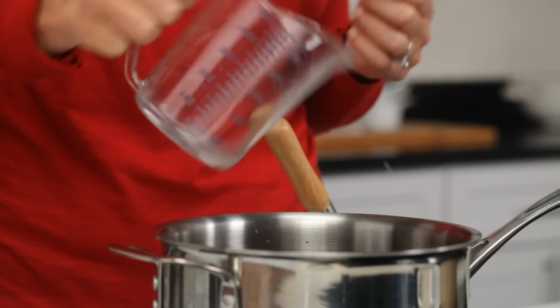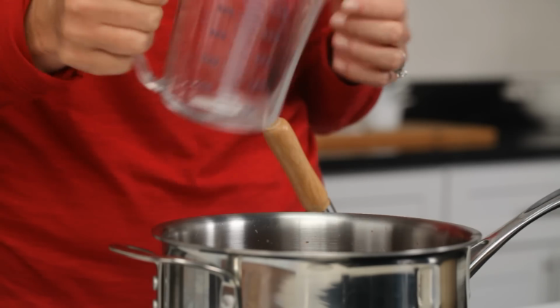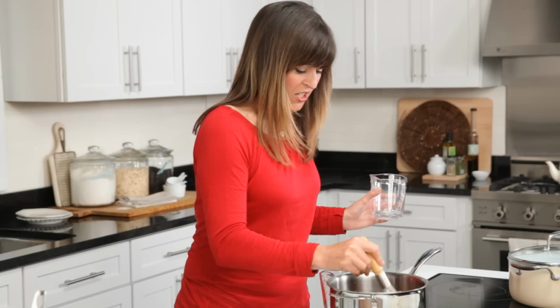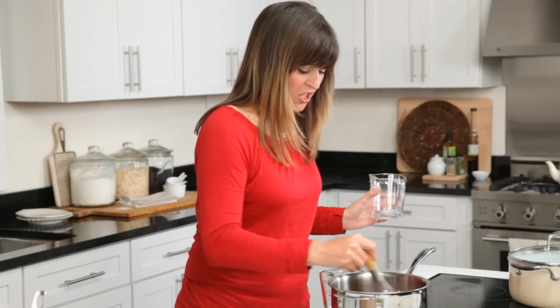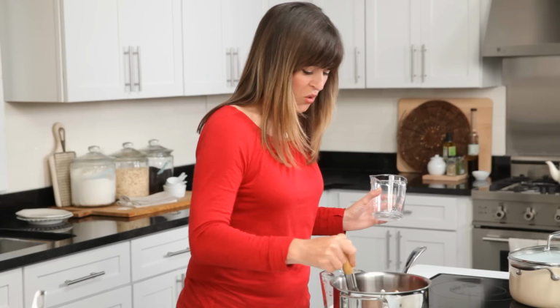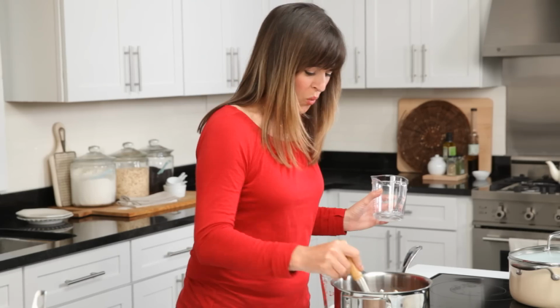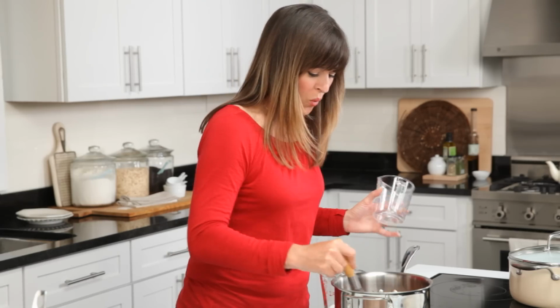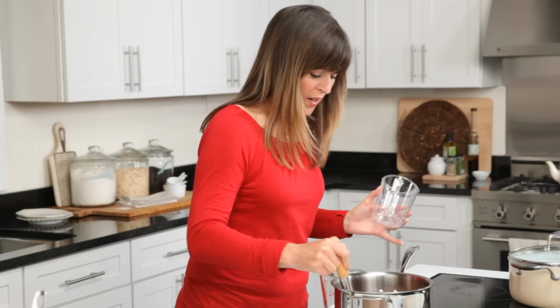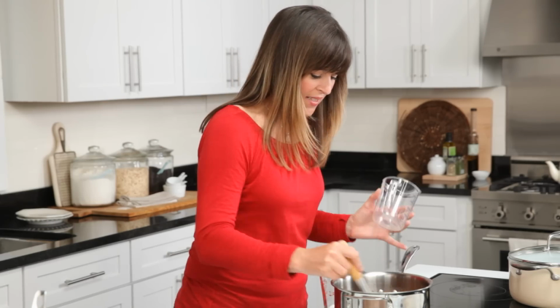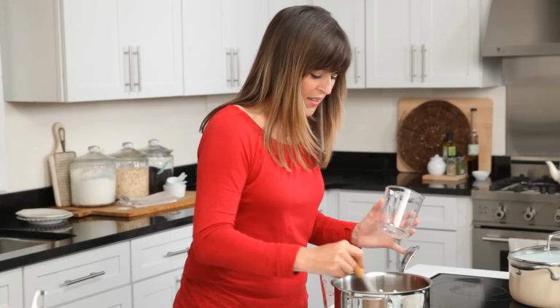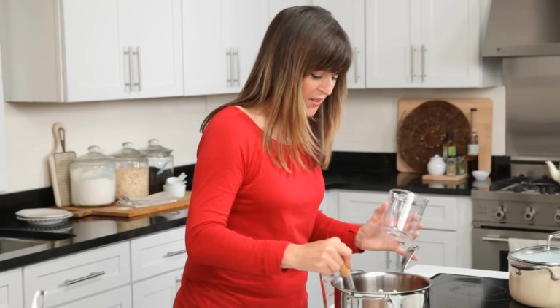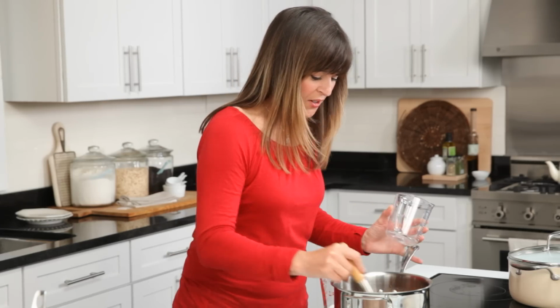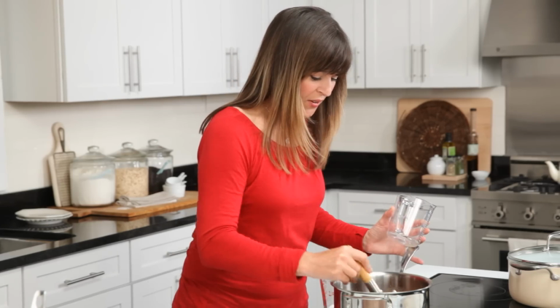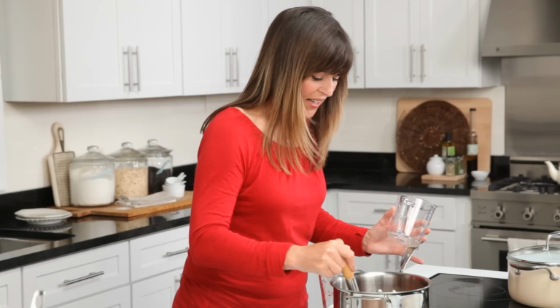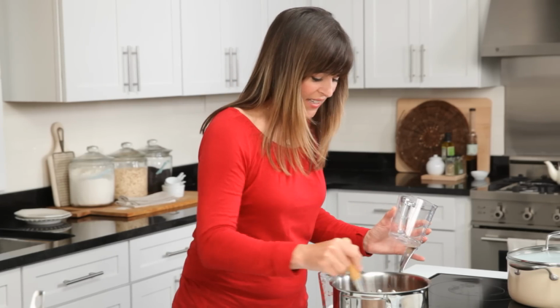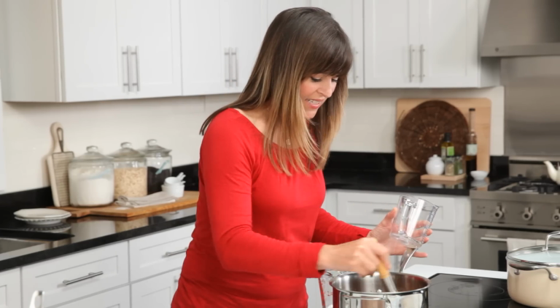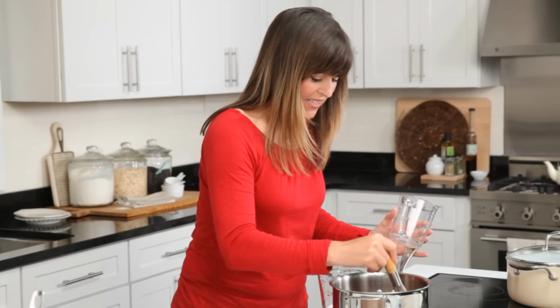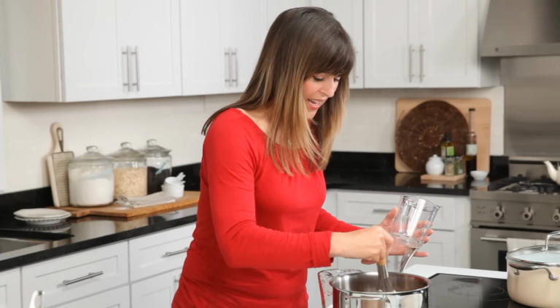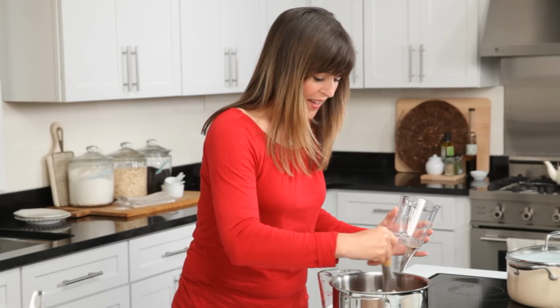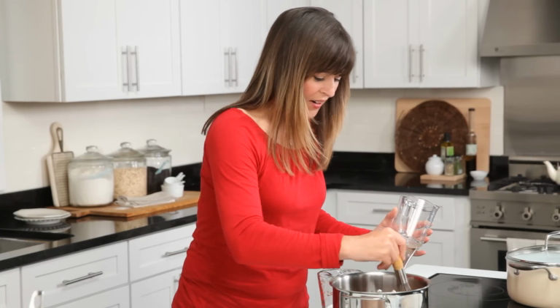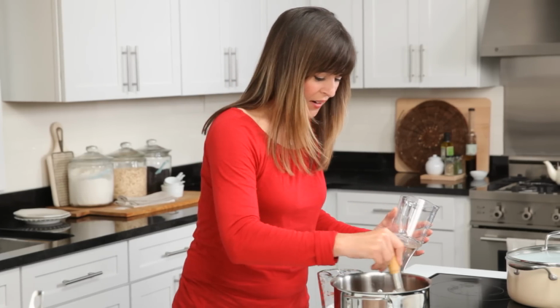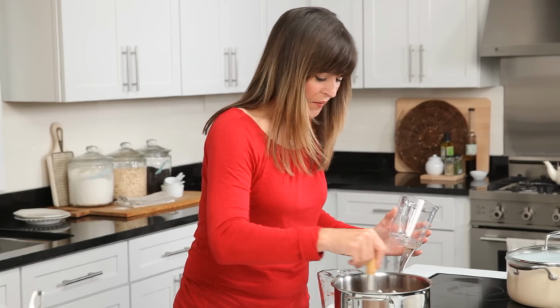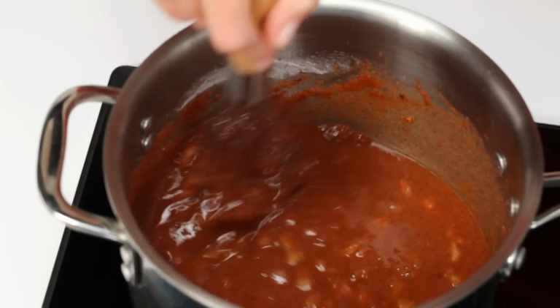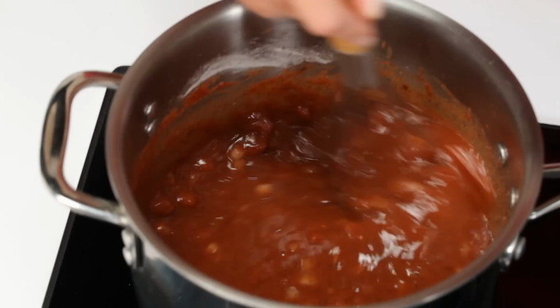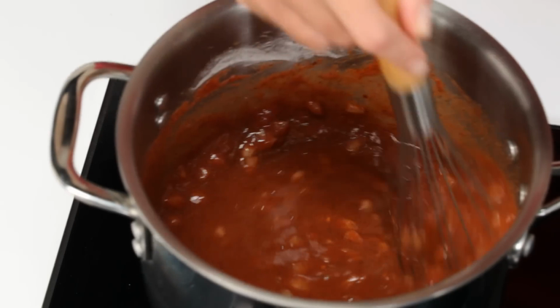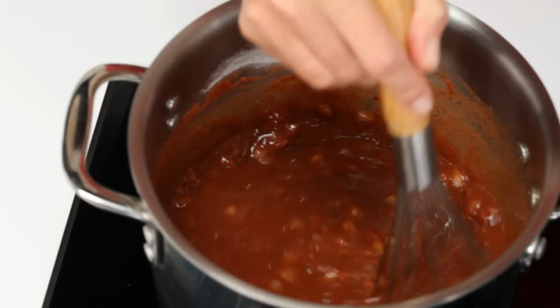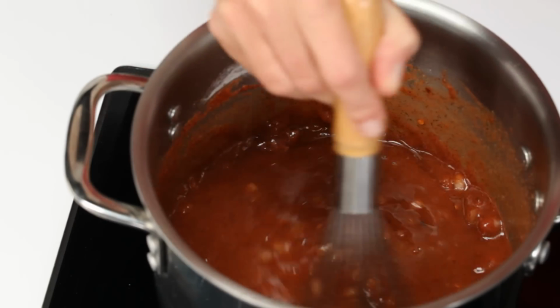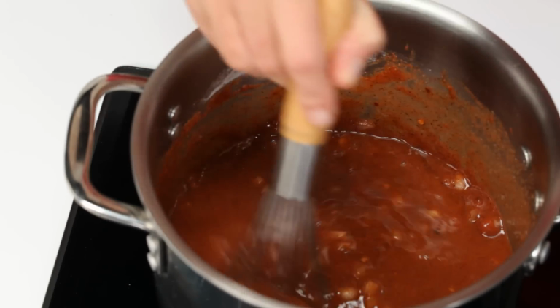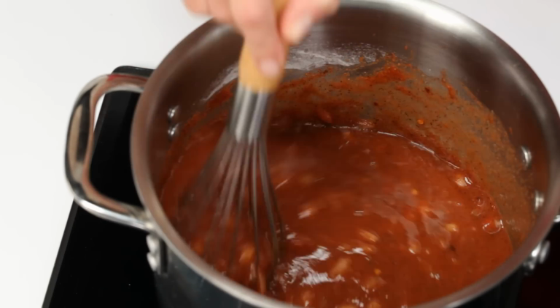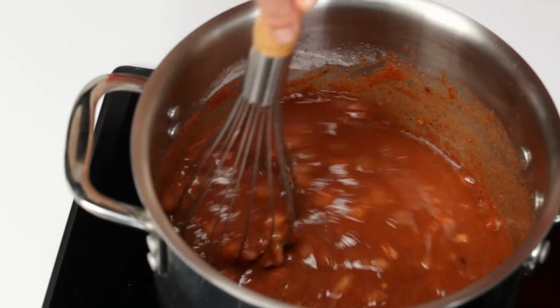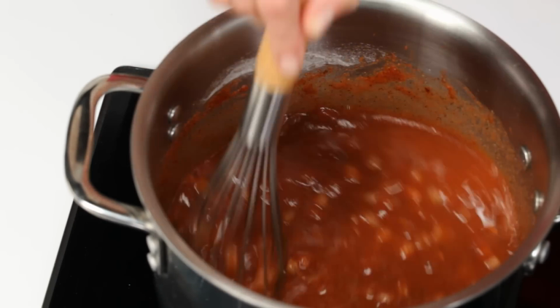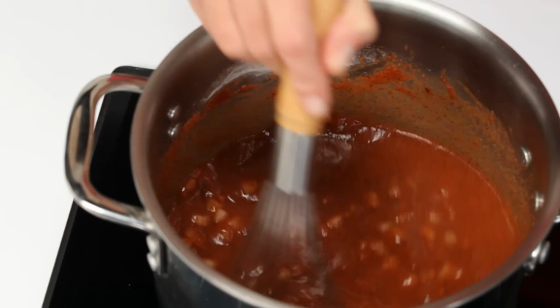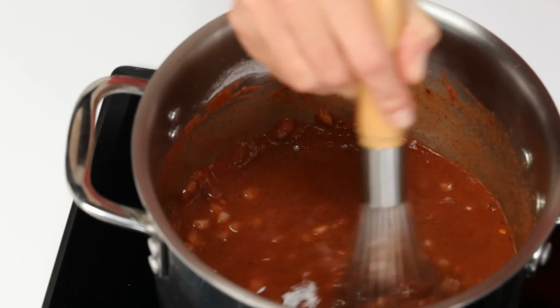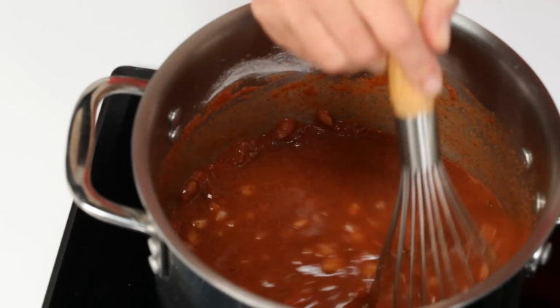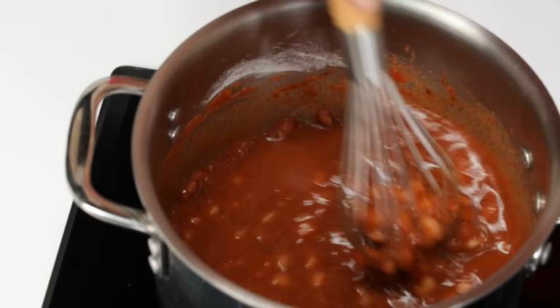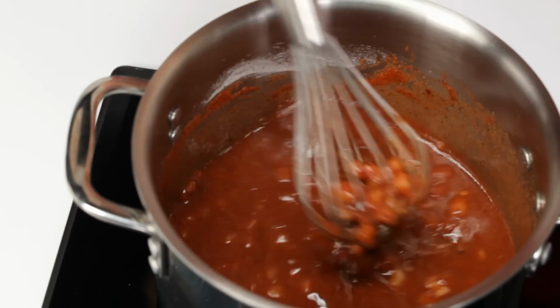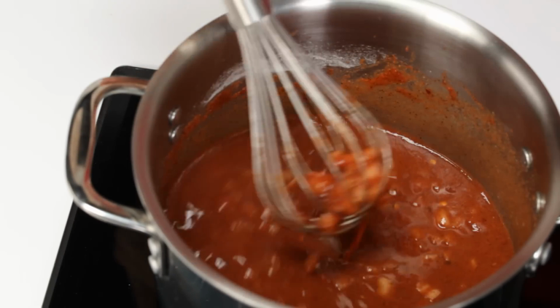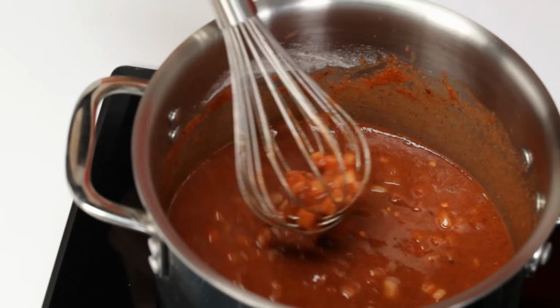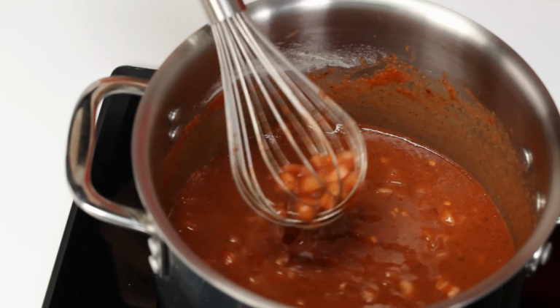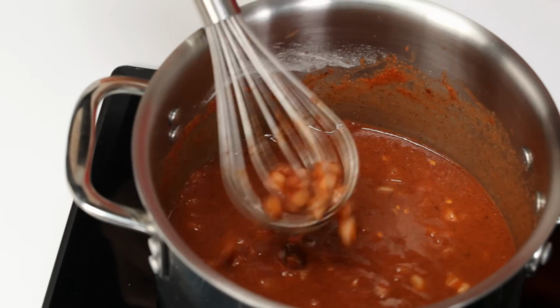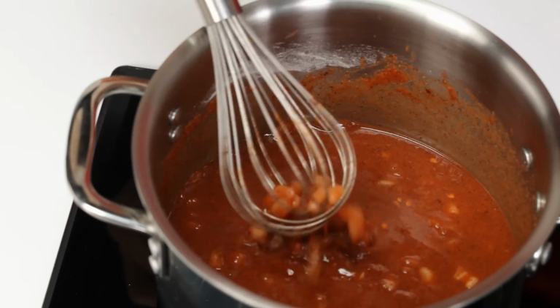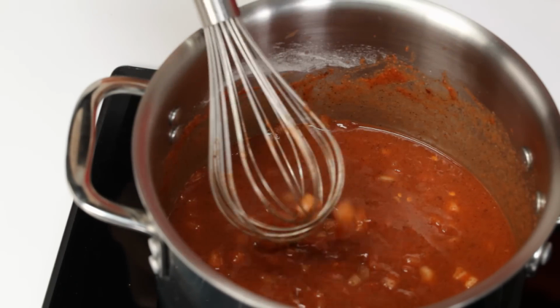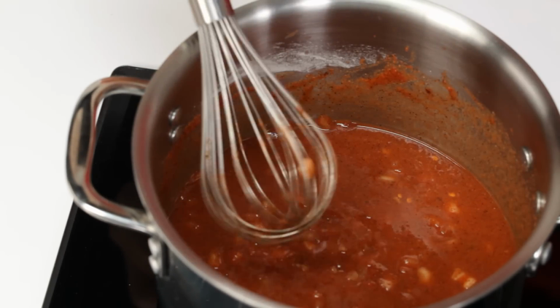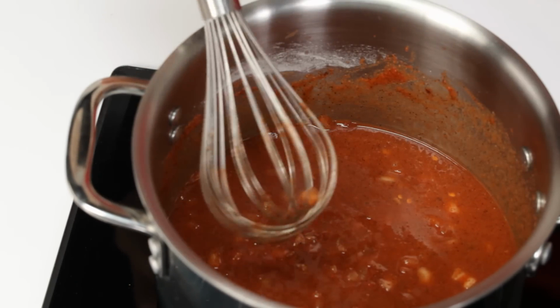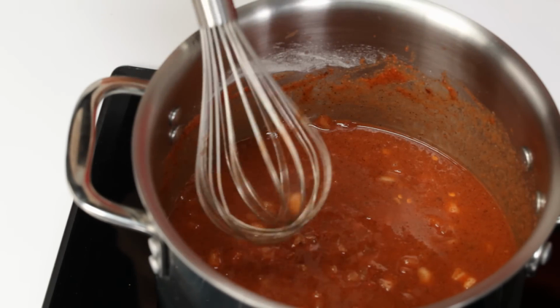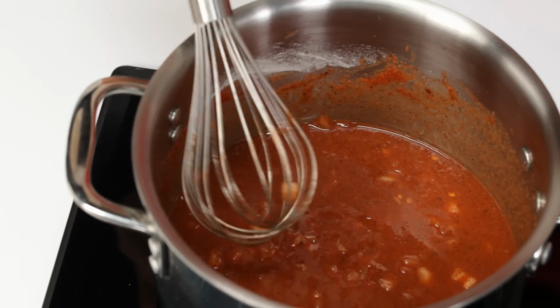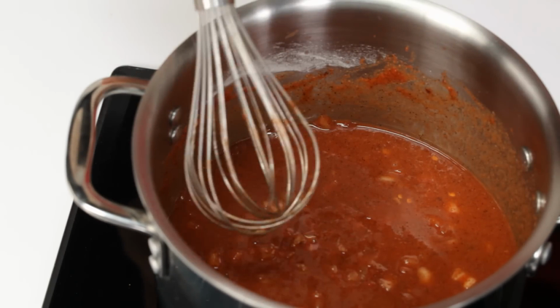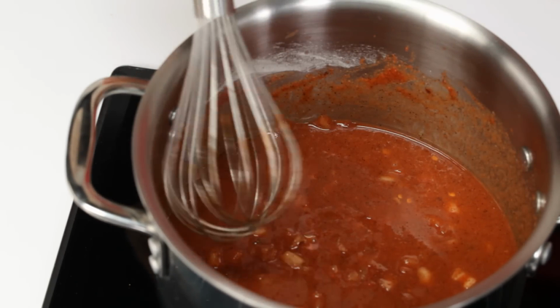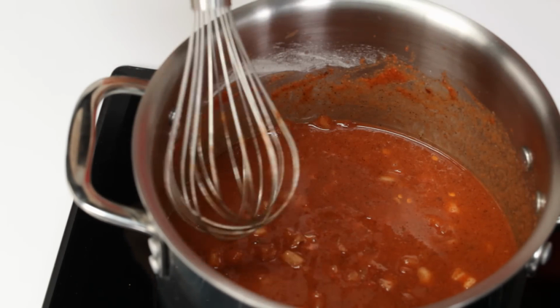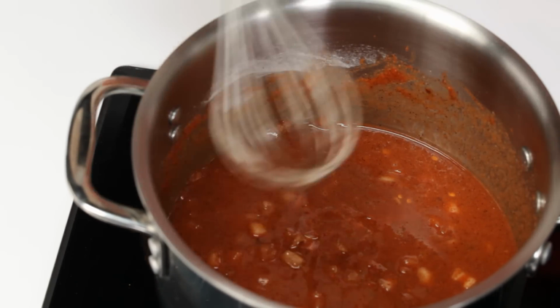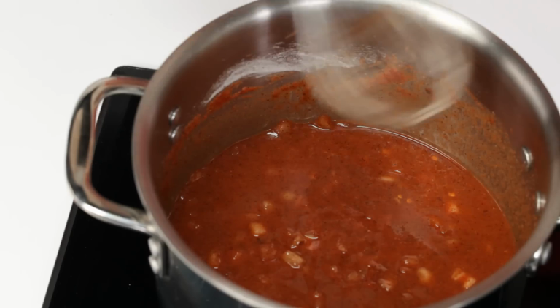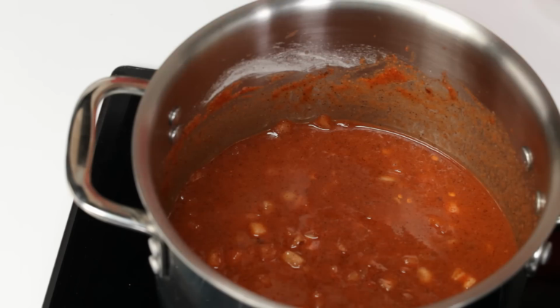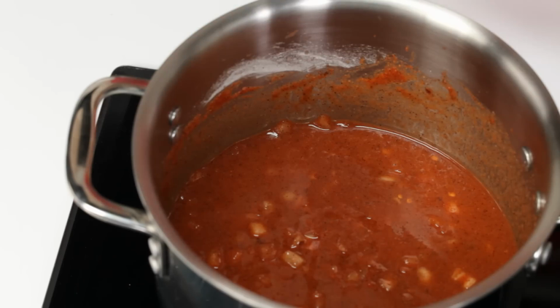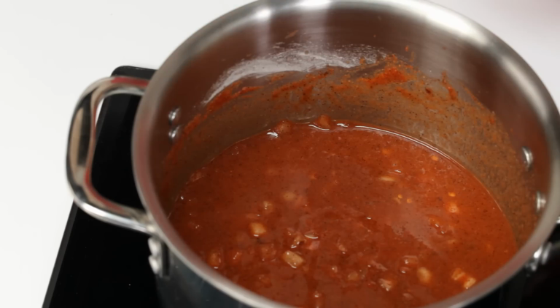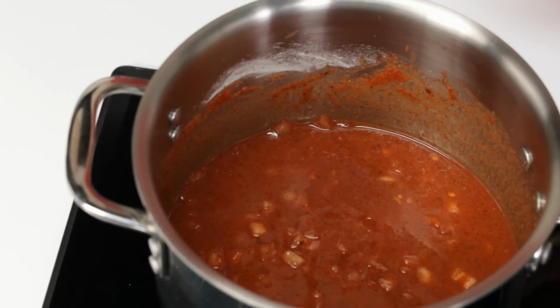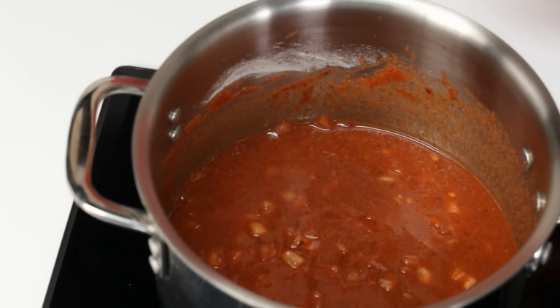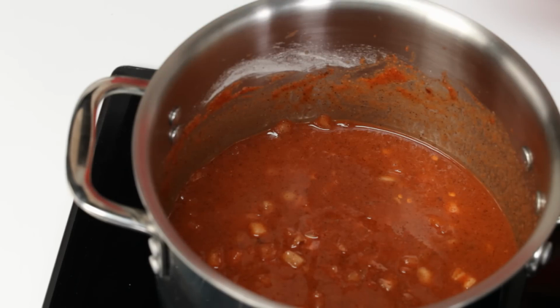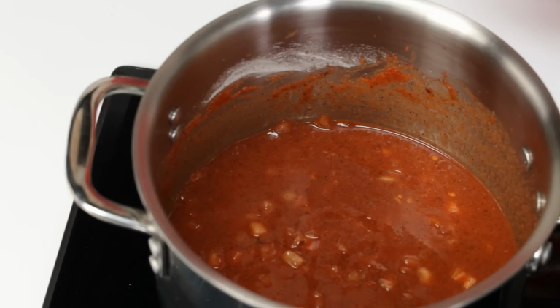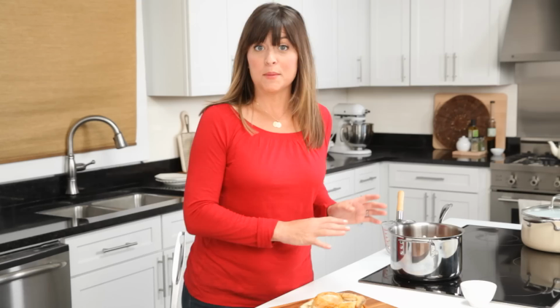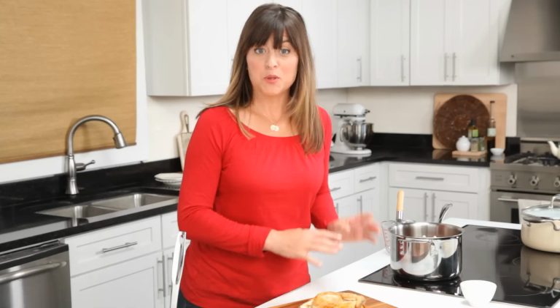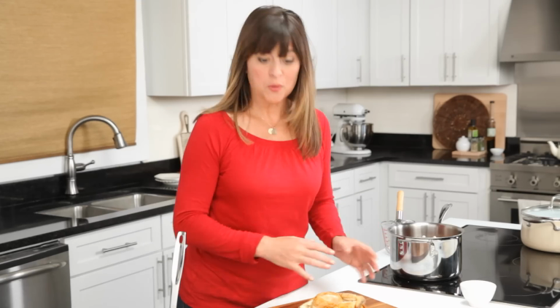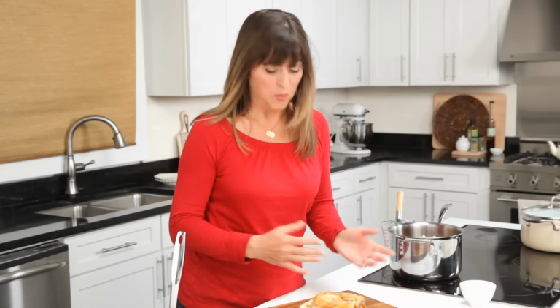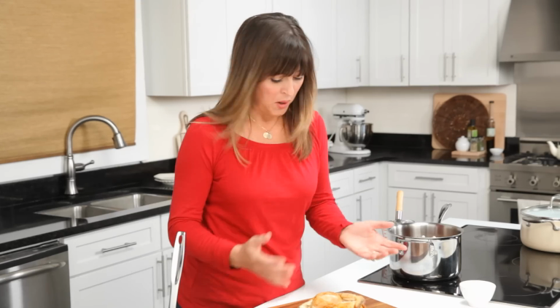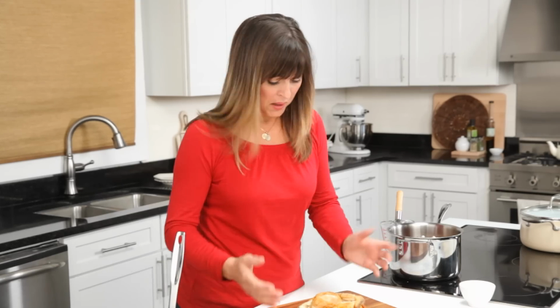Just whisk those ingredients together. Crank this to high heat. While that's coming to a boil, it's time to shred the chicken.